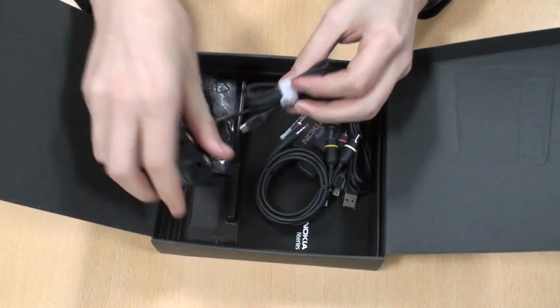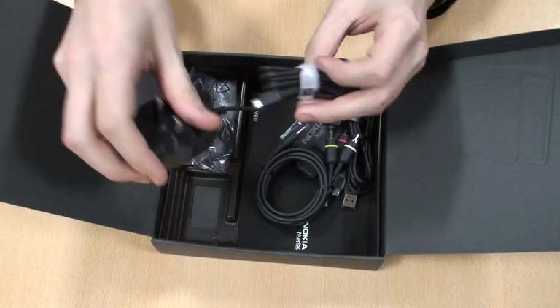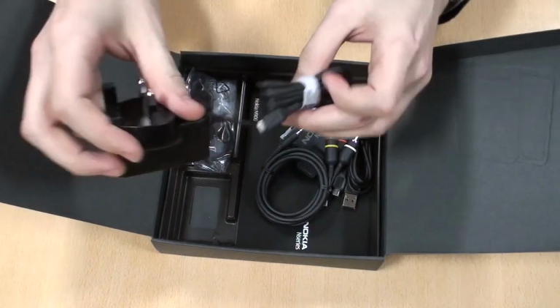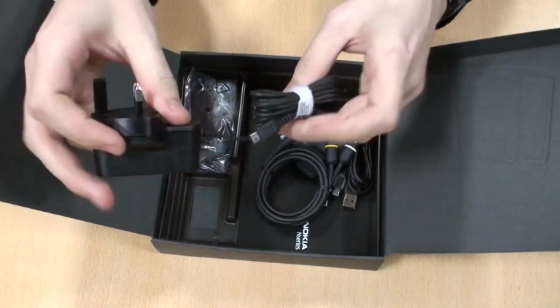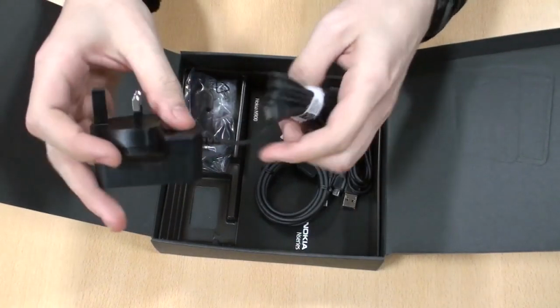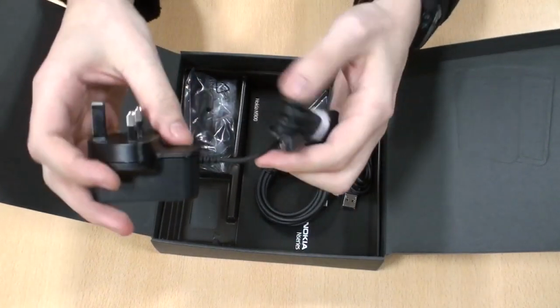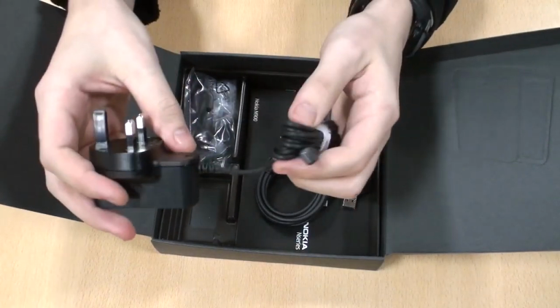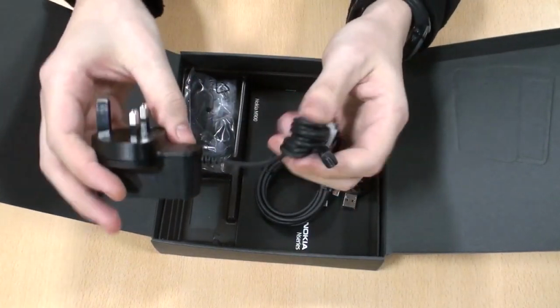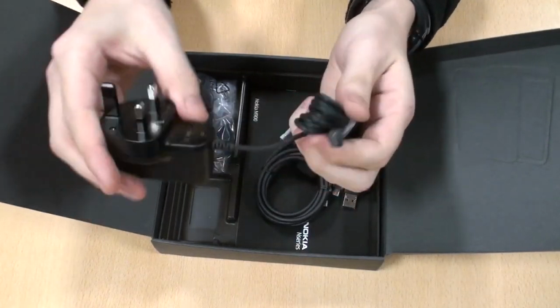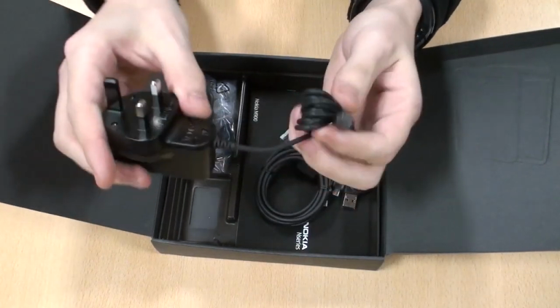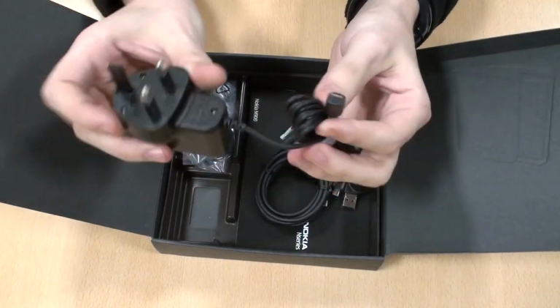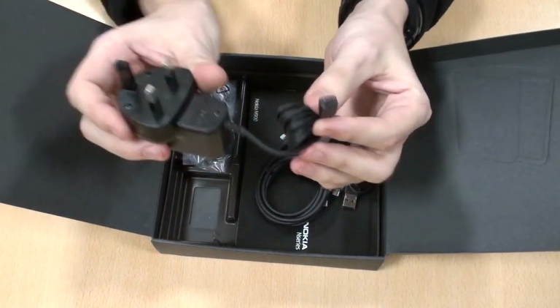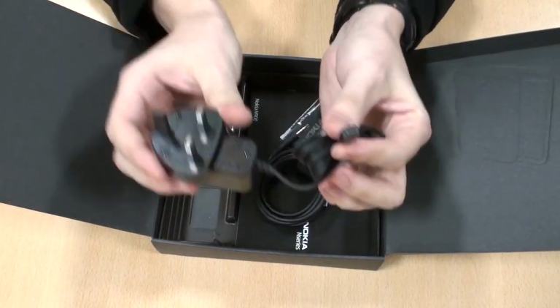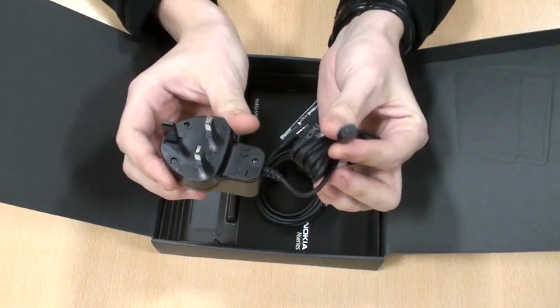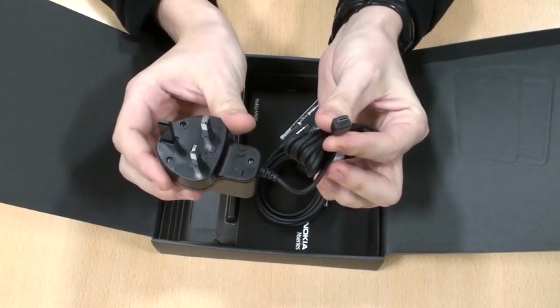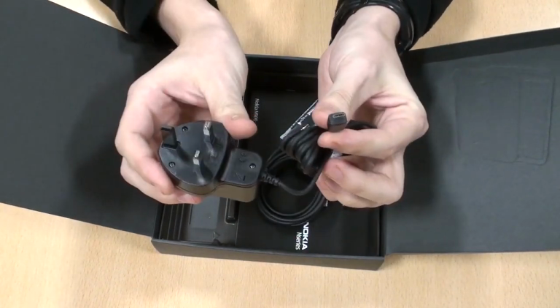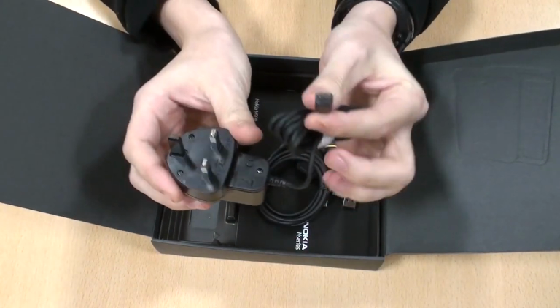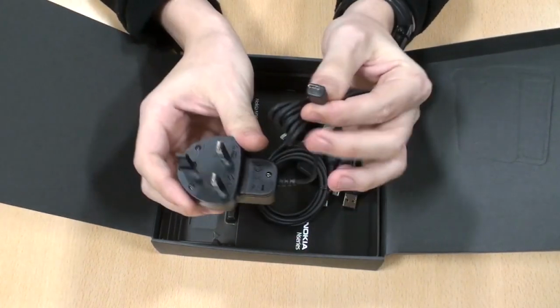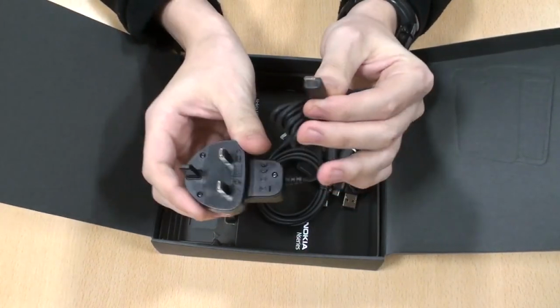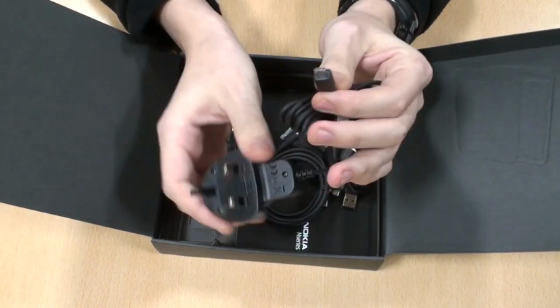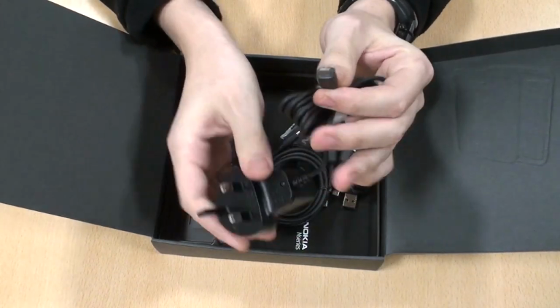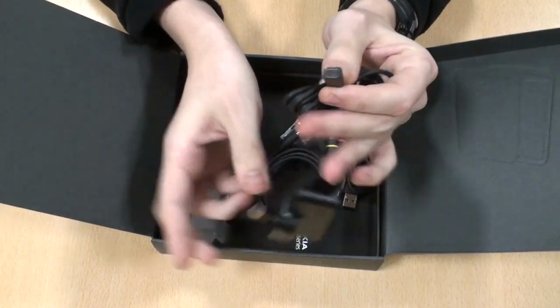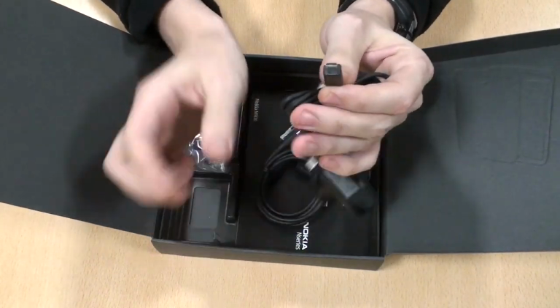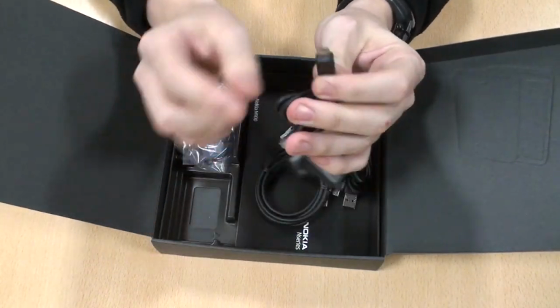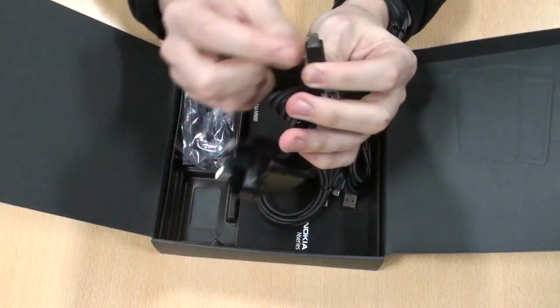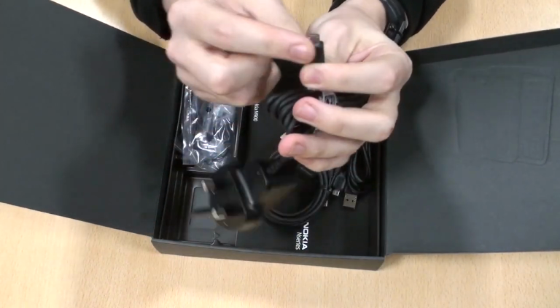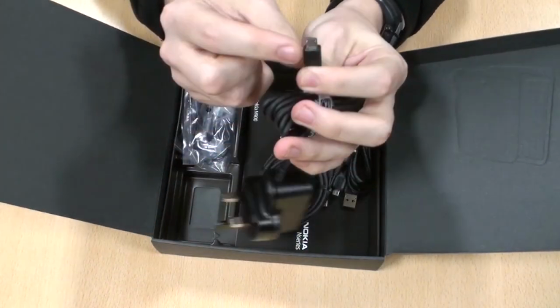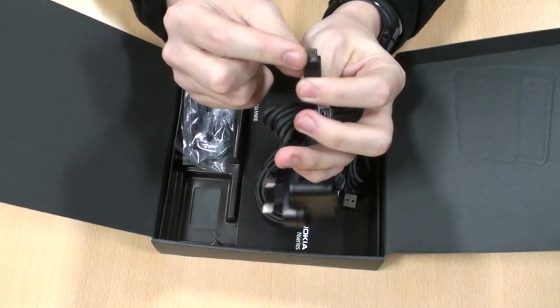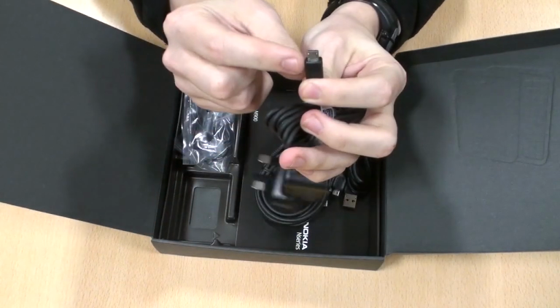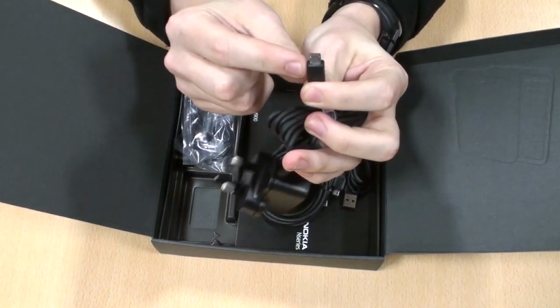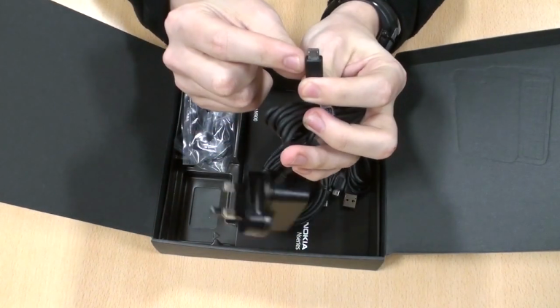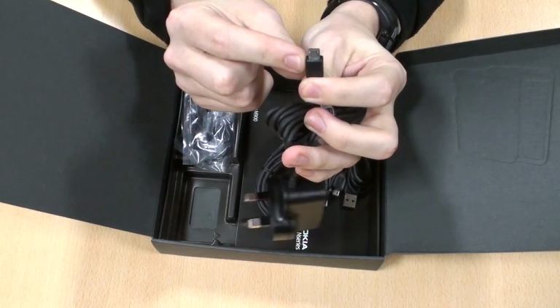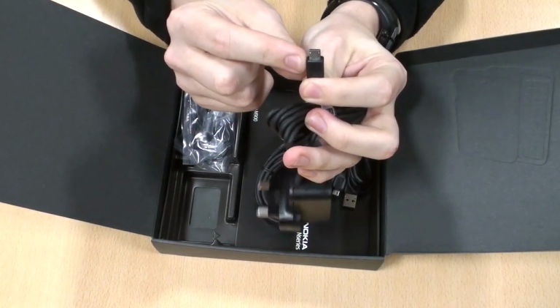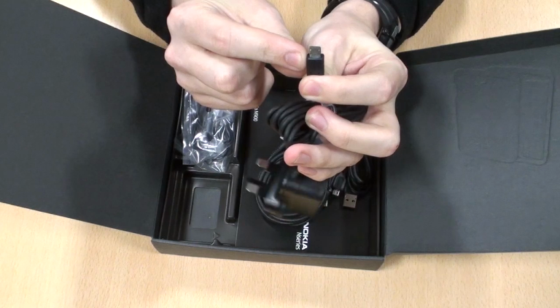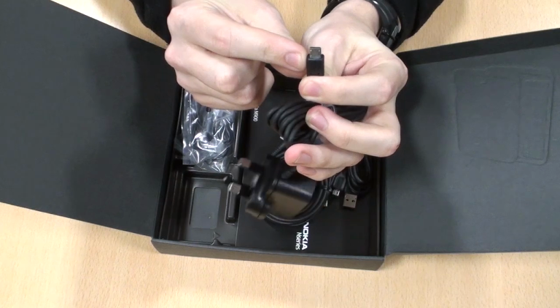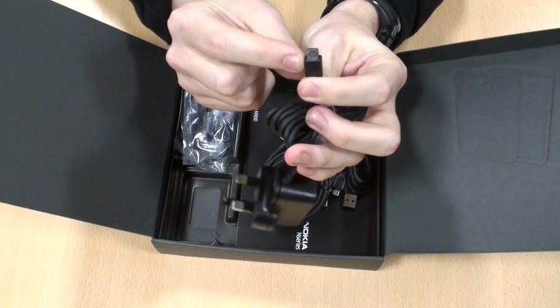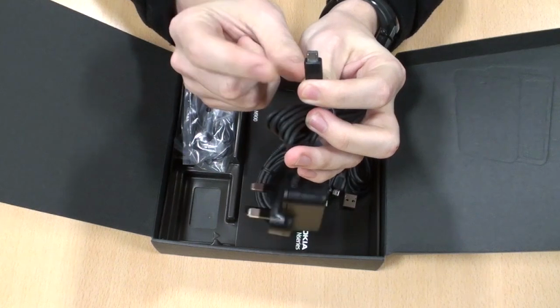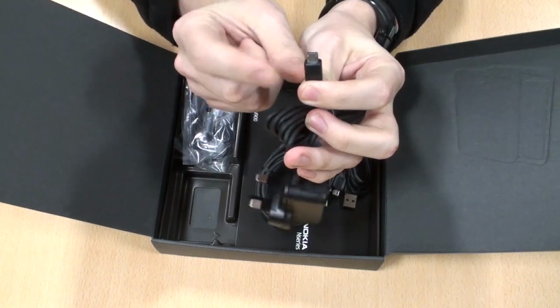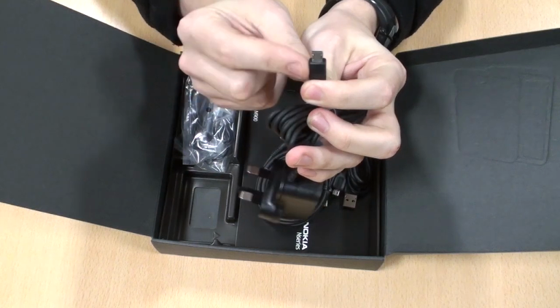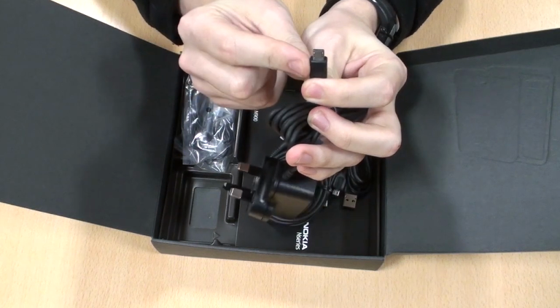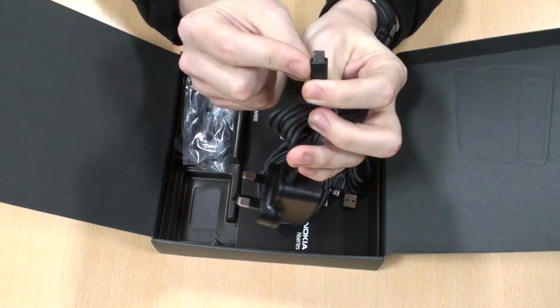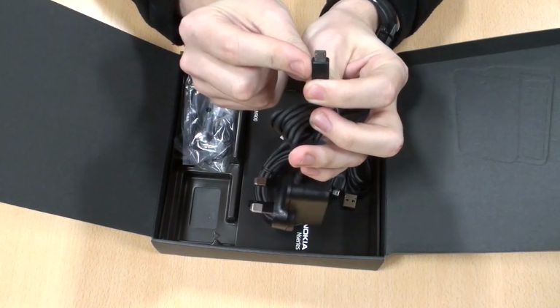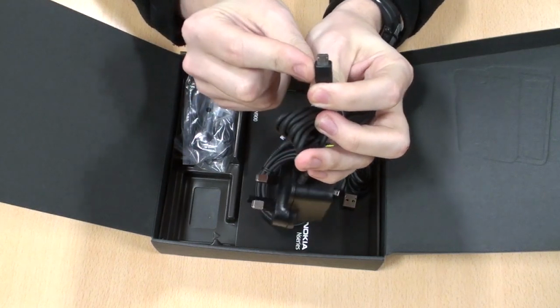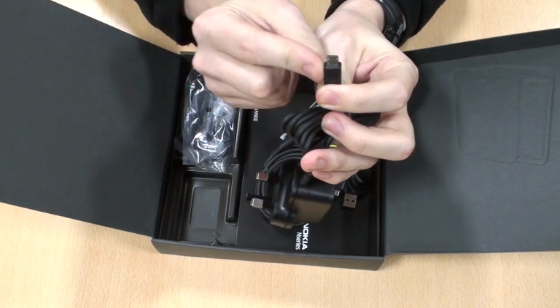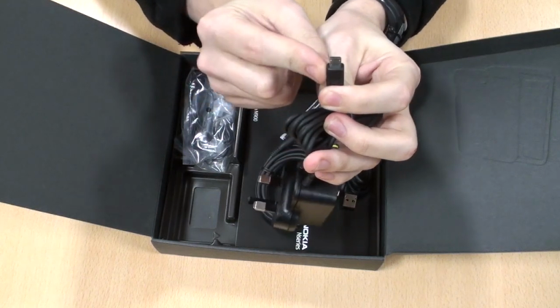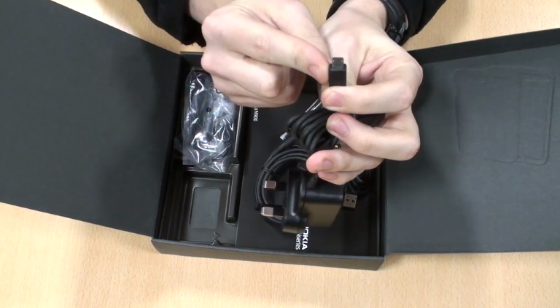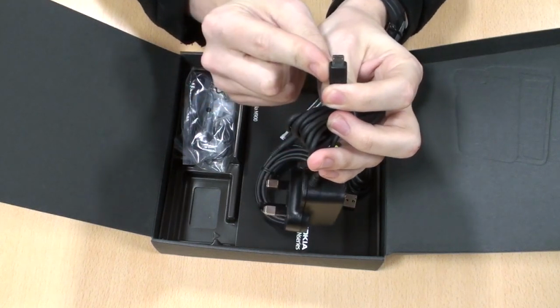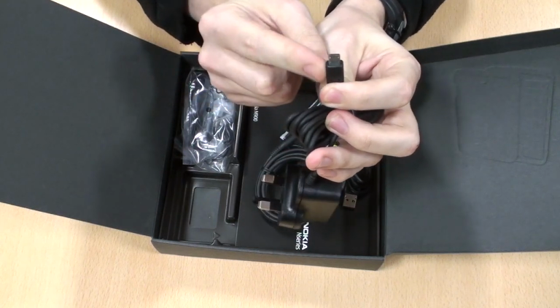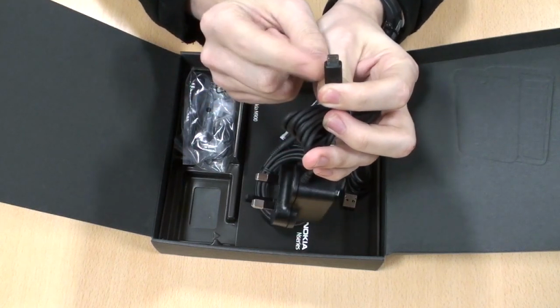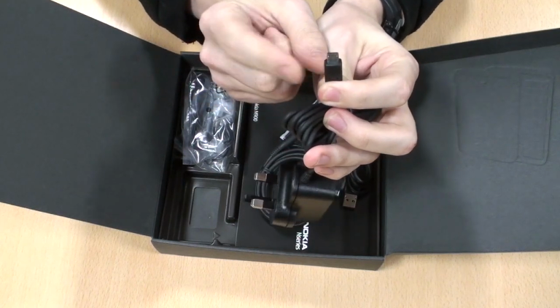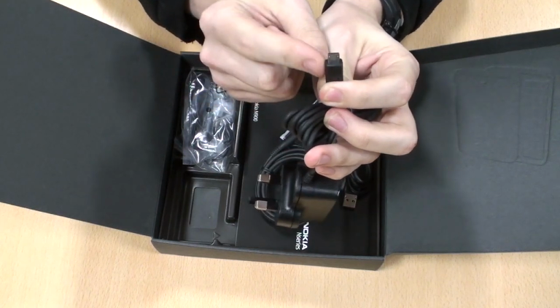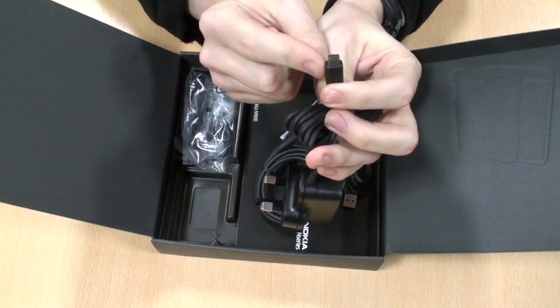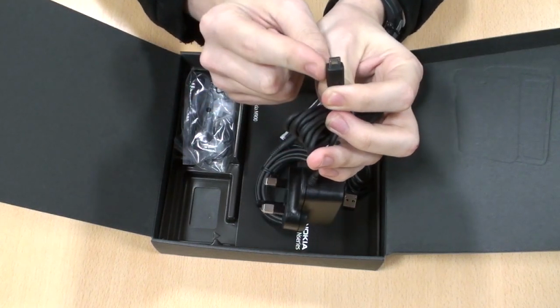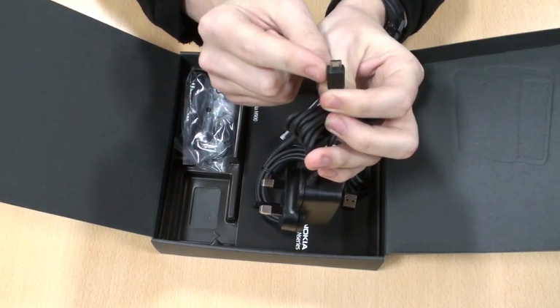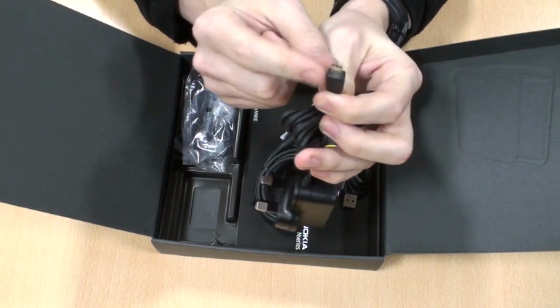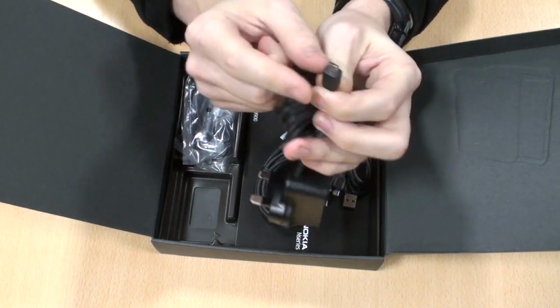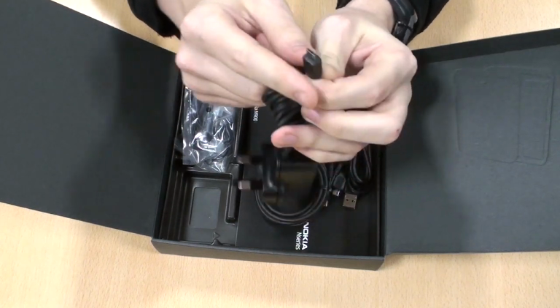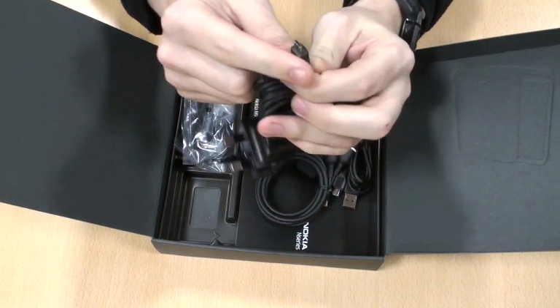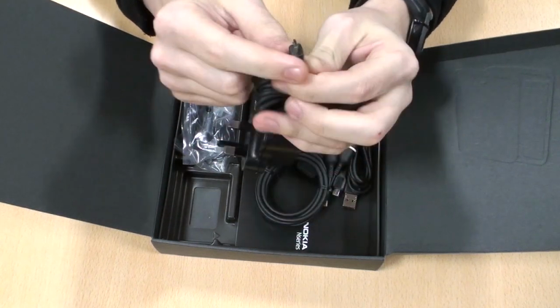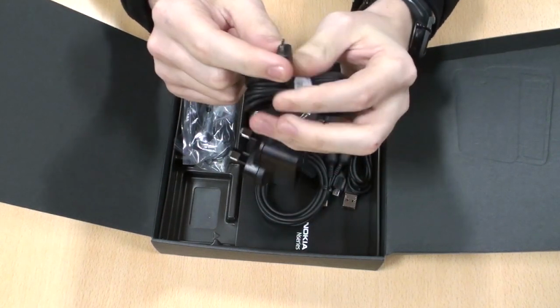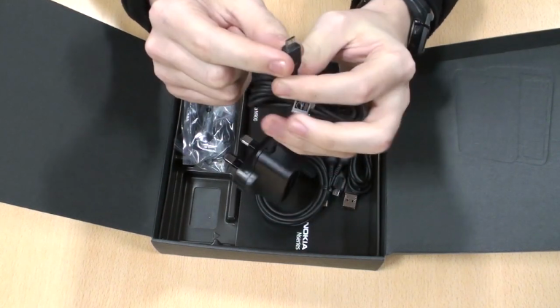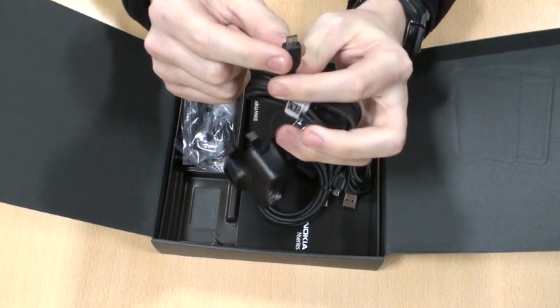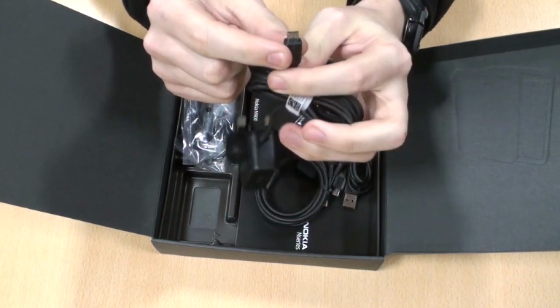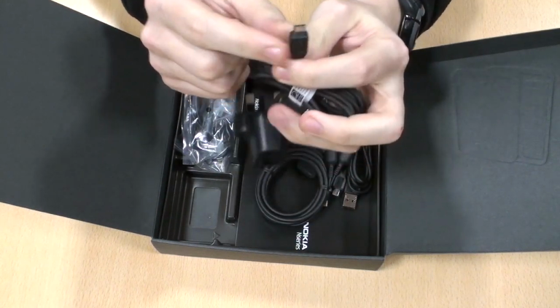You have the charger as normal — it has the small USB connector there which is soon to become the industry standard.